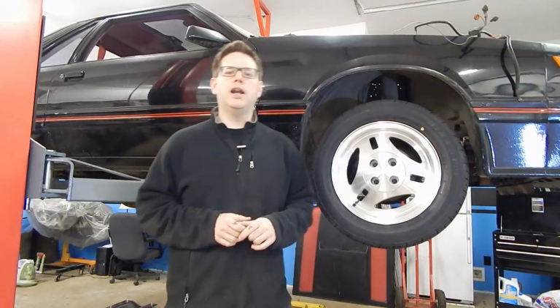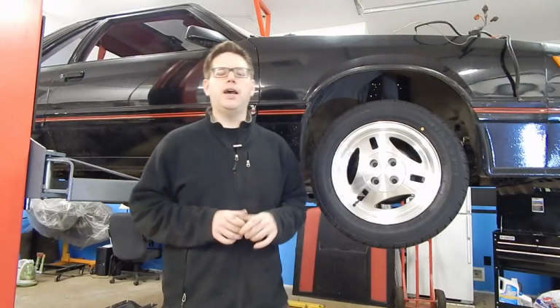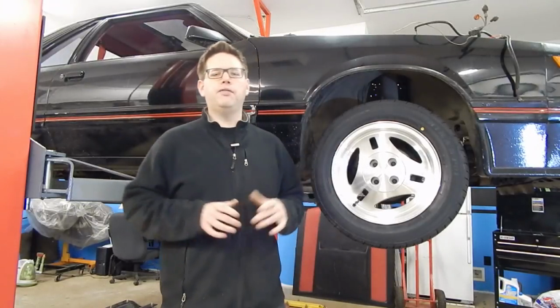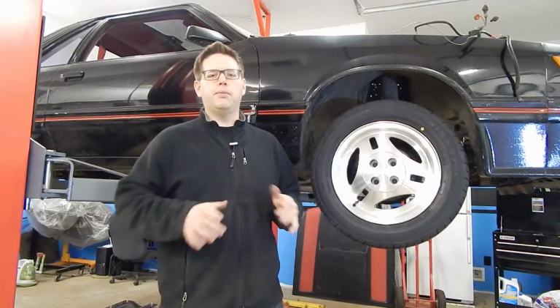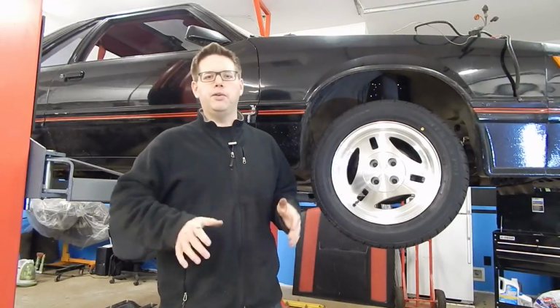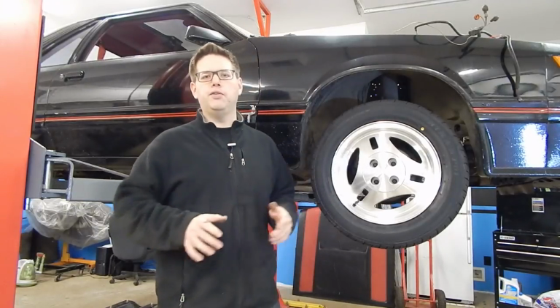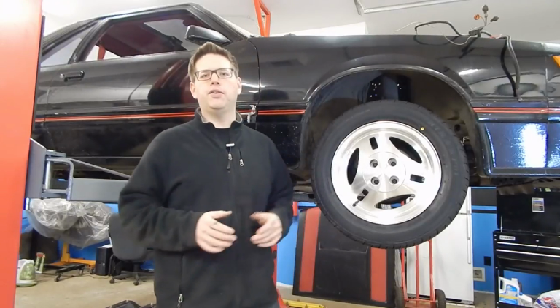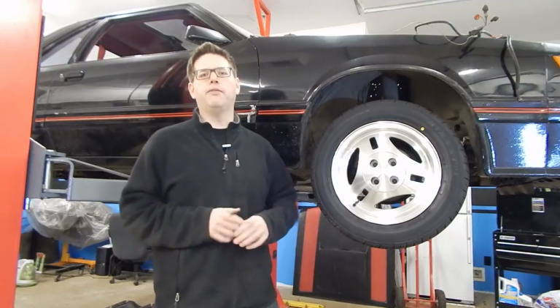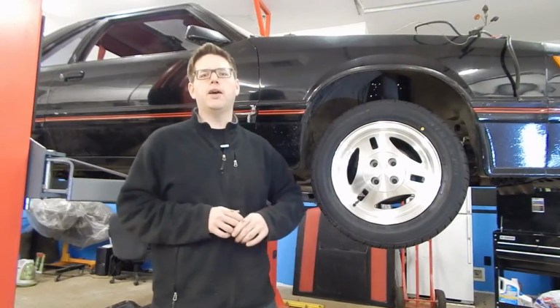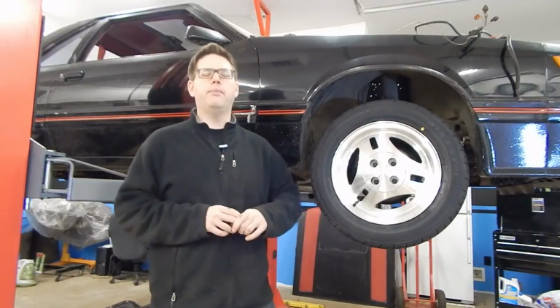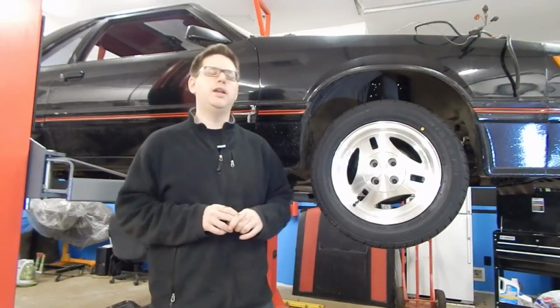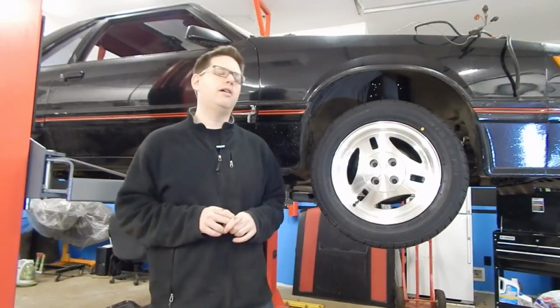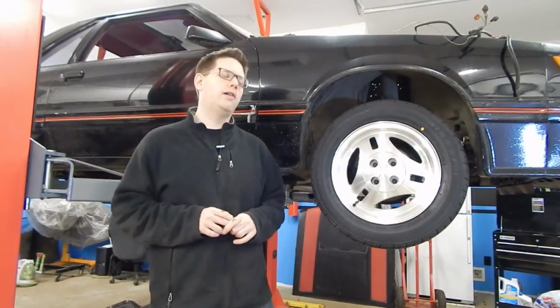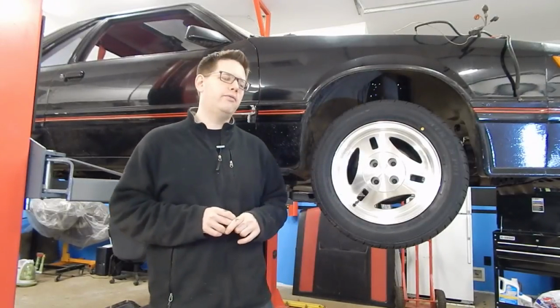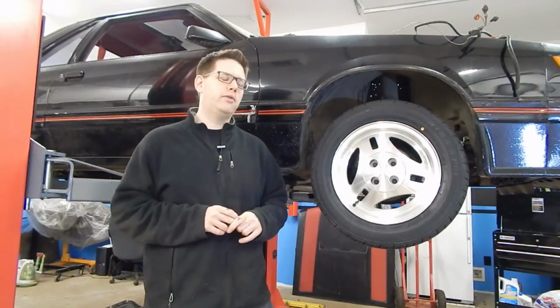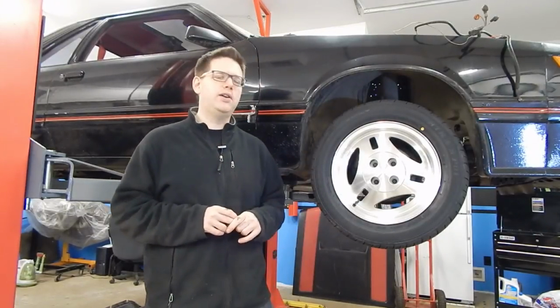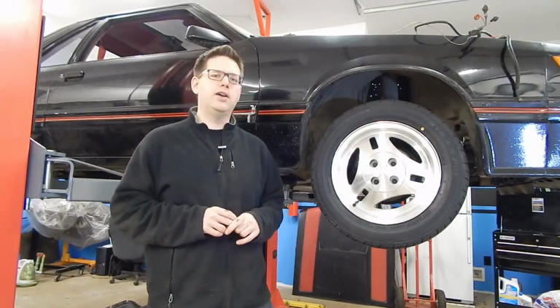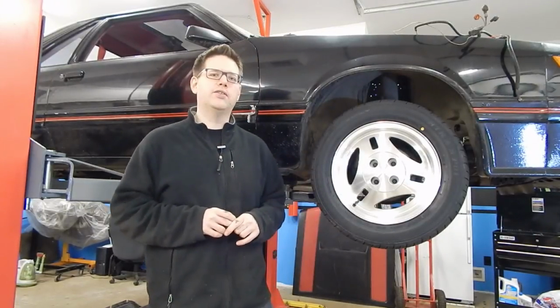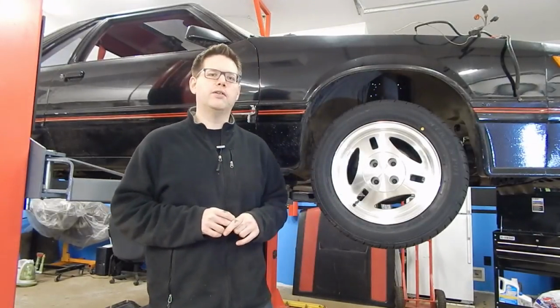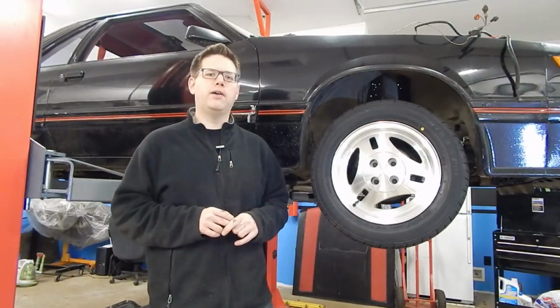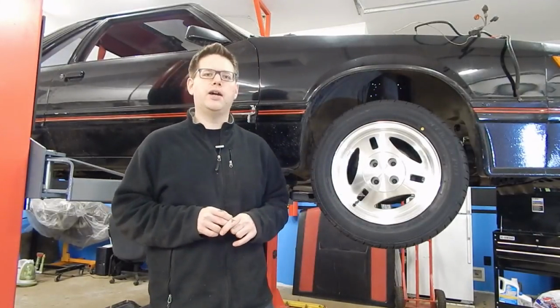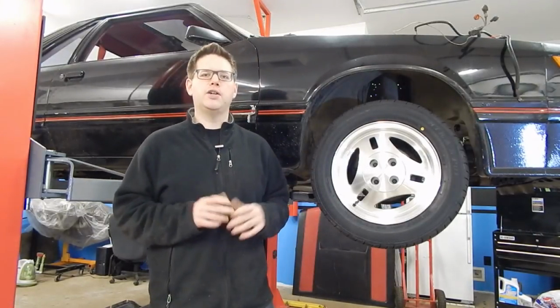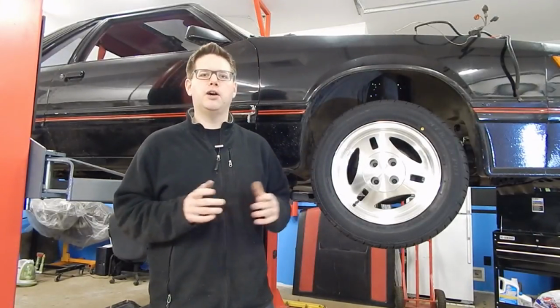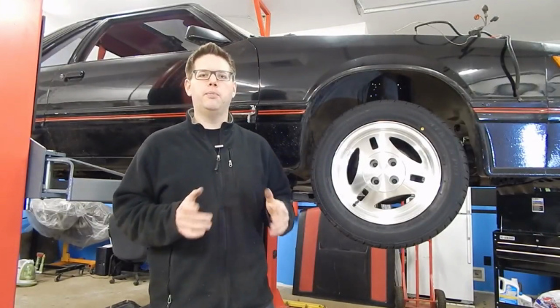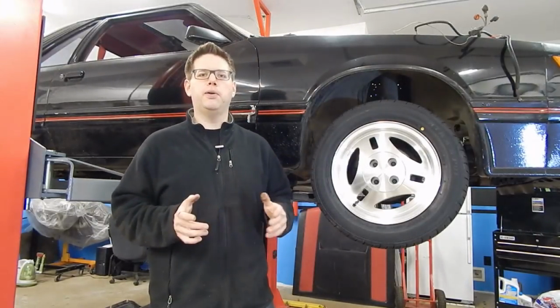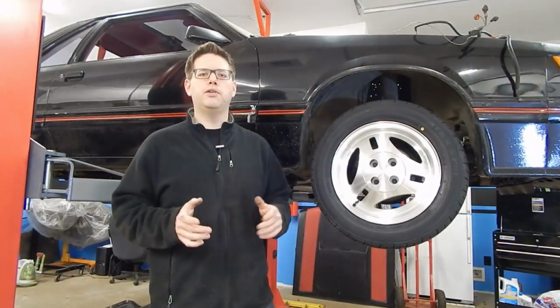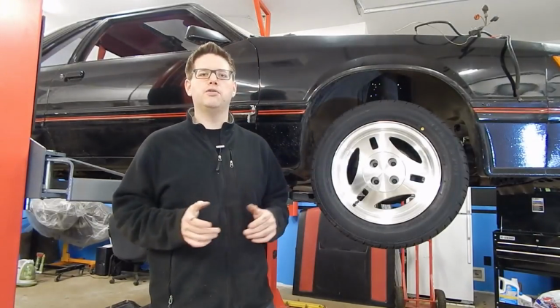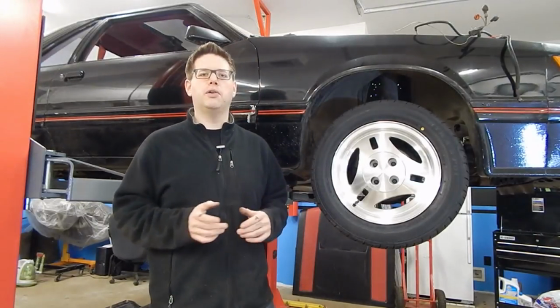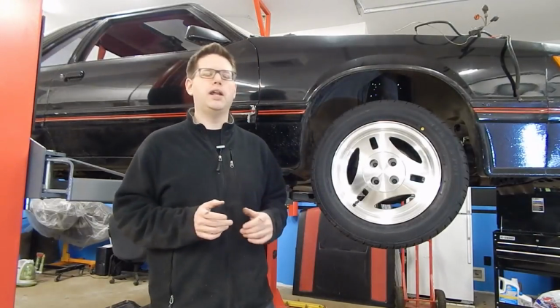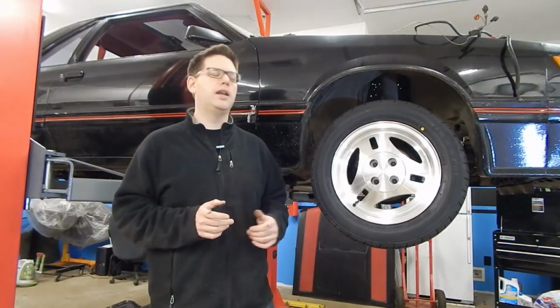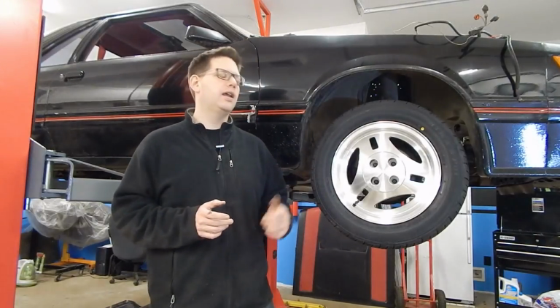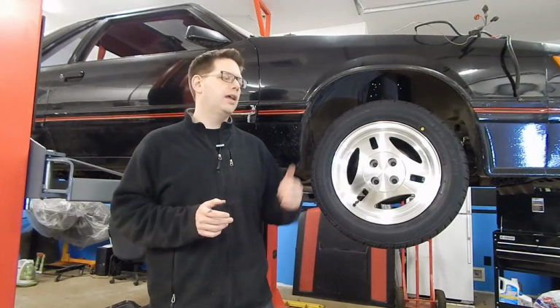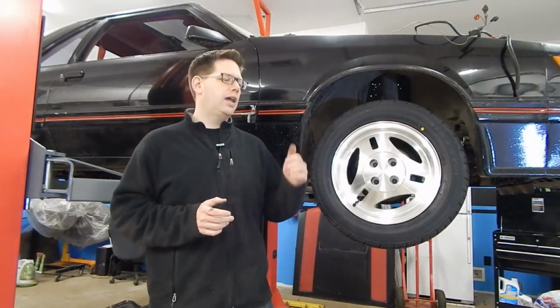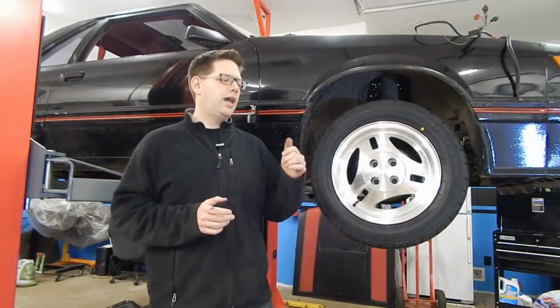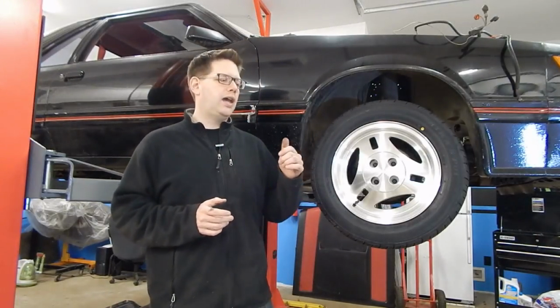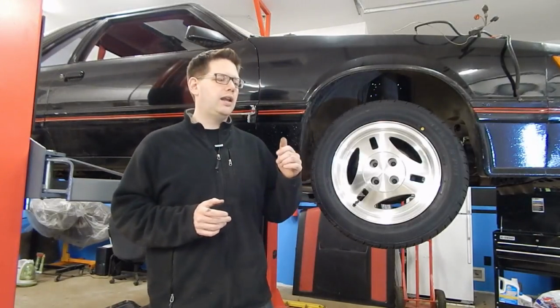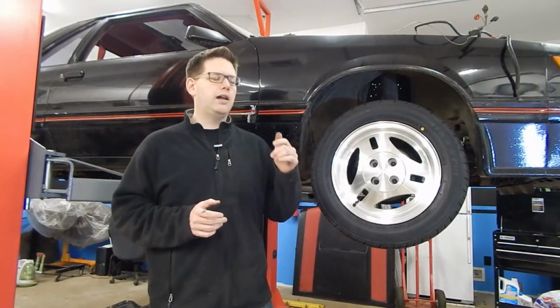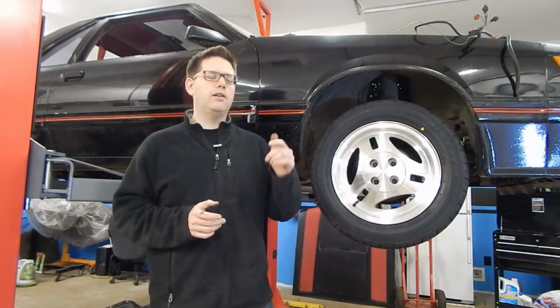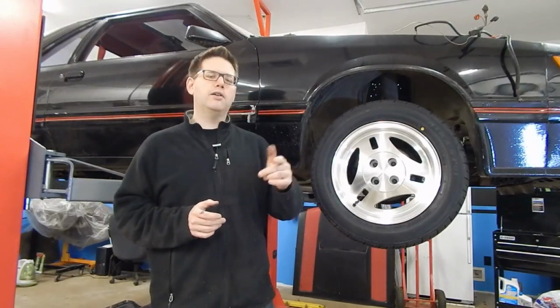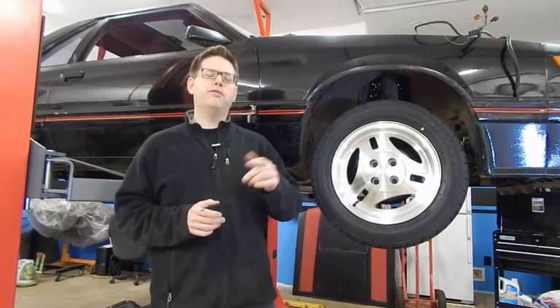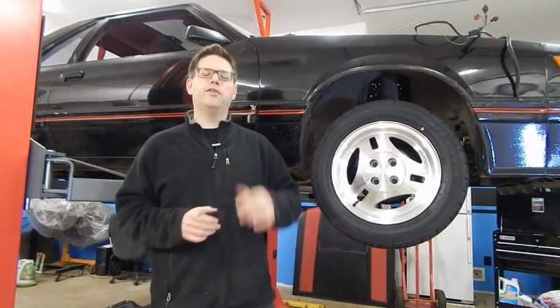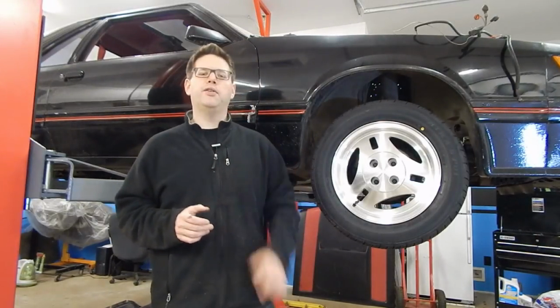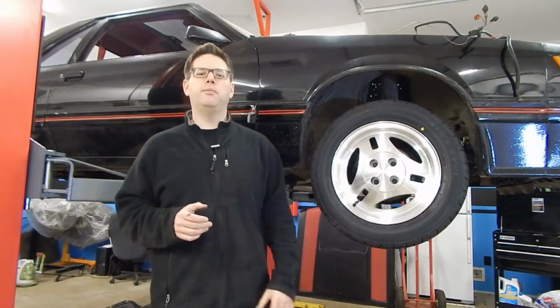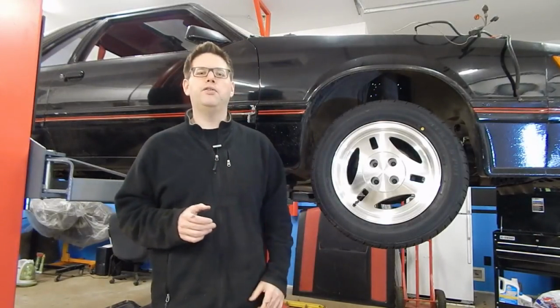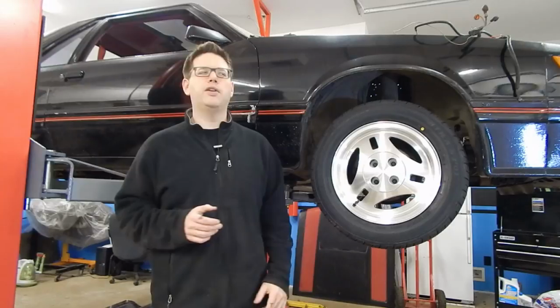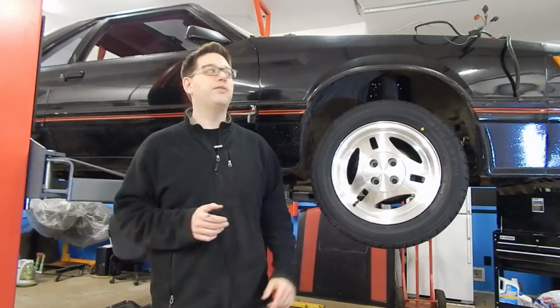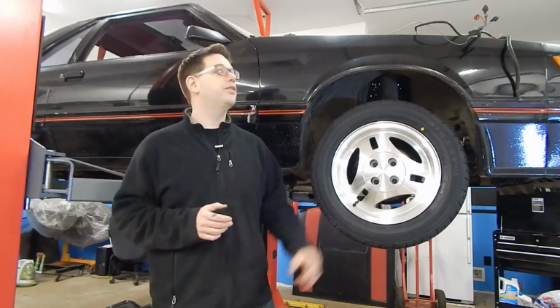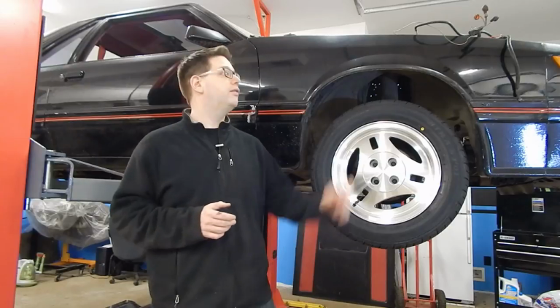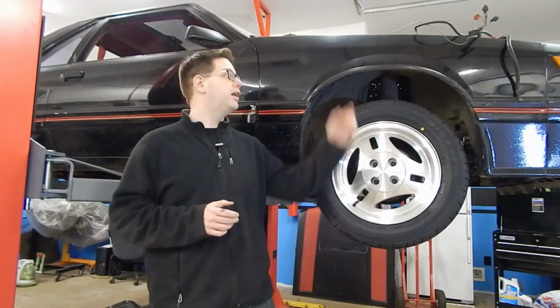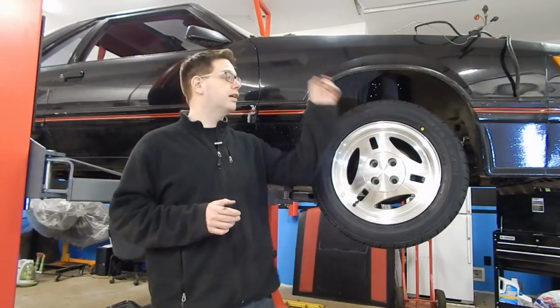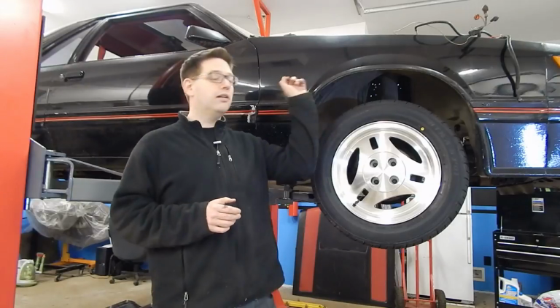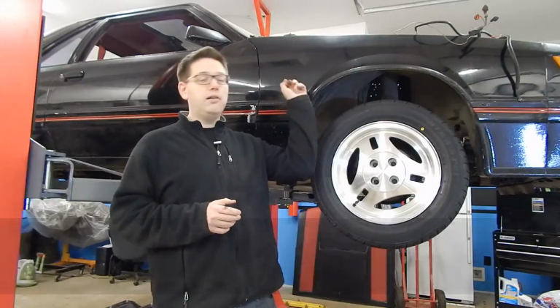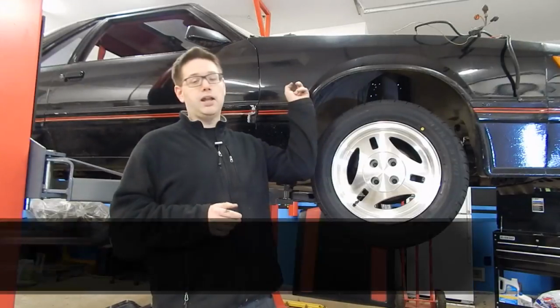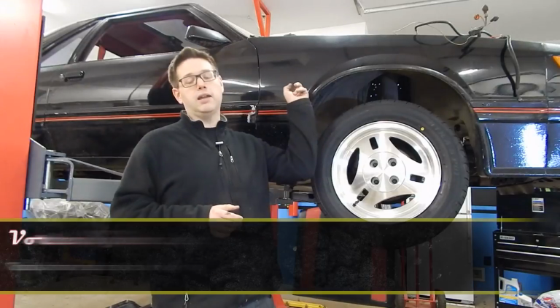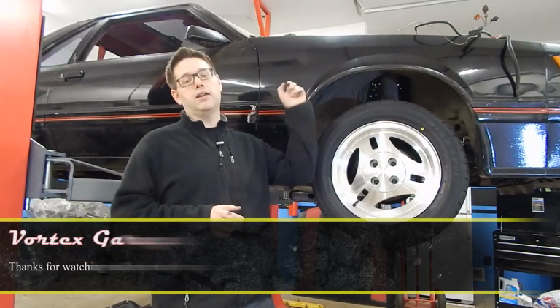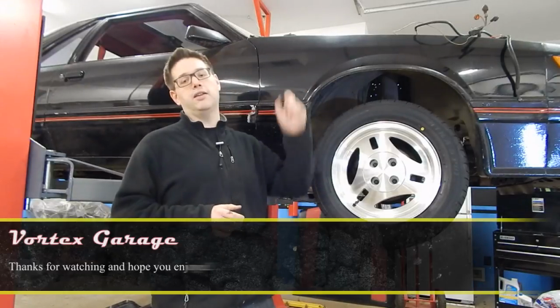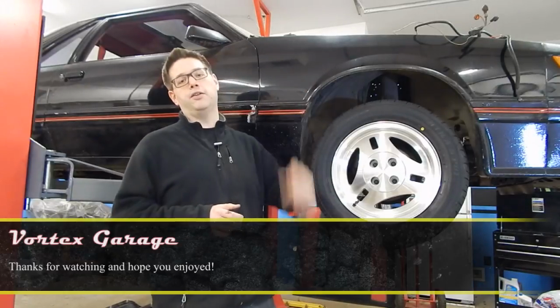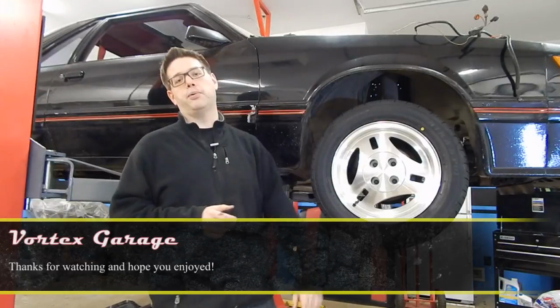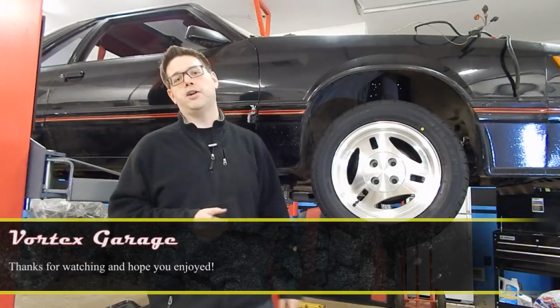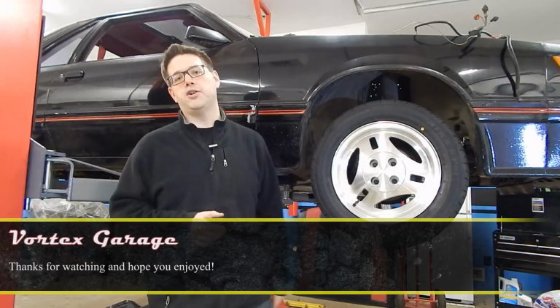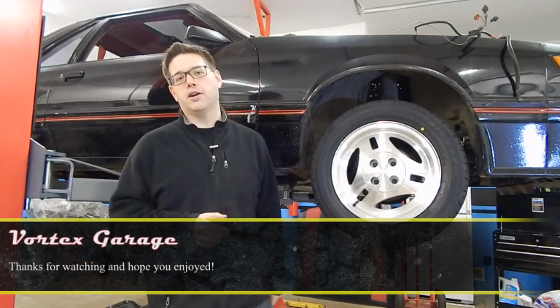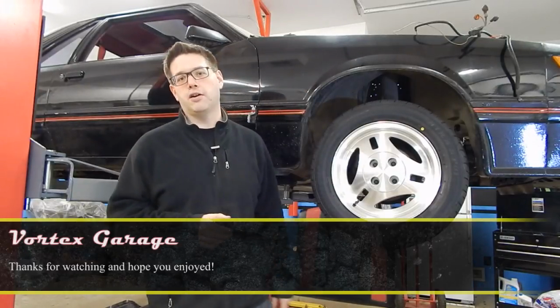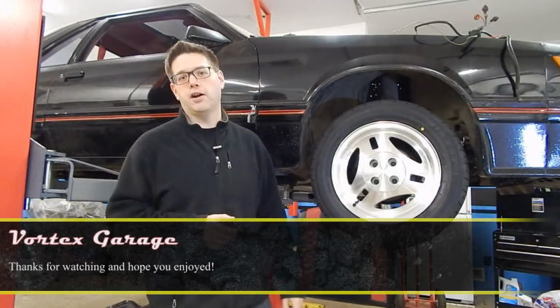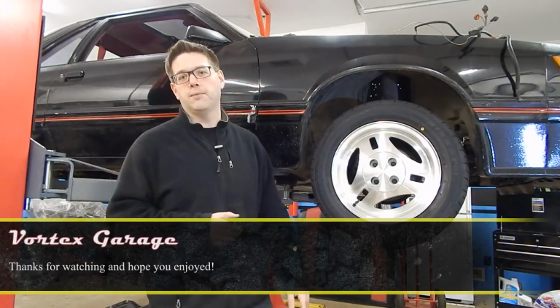We're going to have some new stuff coming here on Vortex Garage. I hope you enjoyed it — look for some new stuff soon, including this project car.